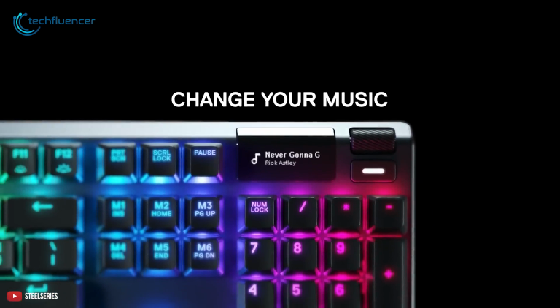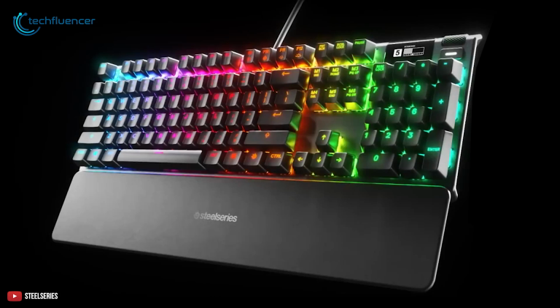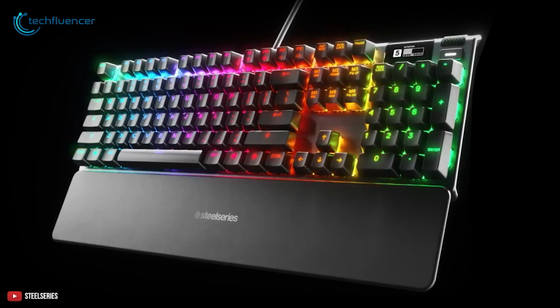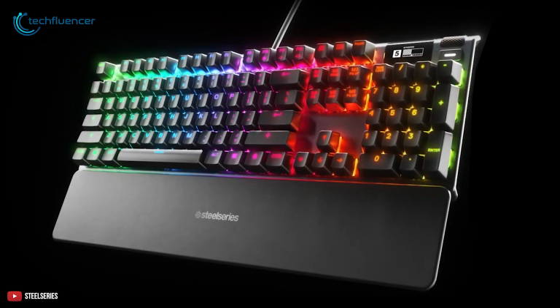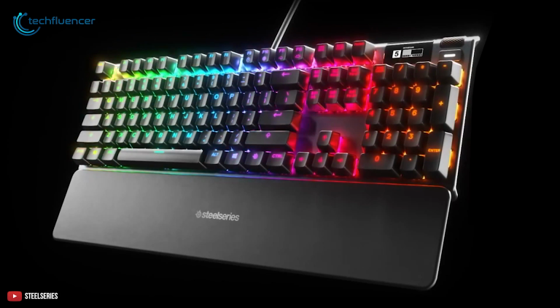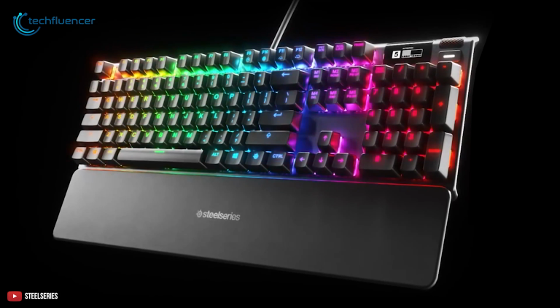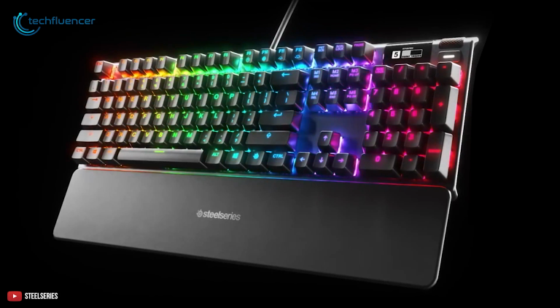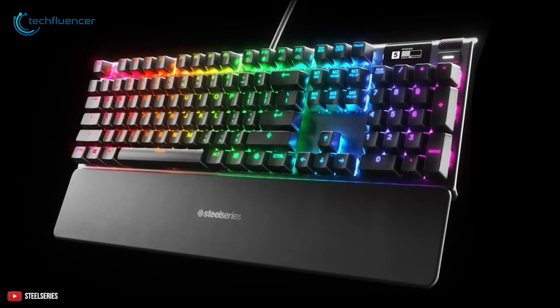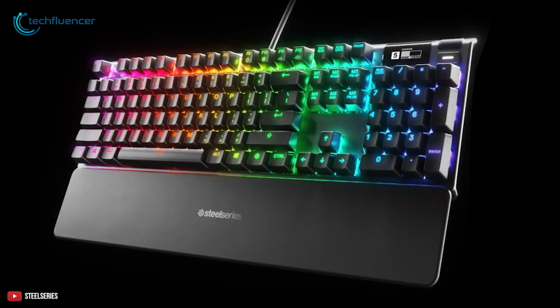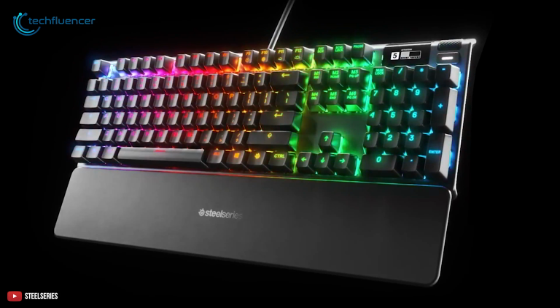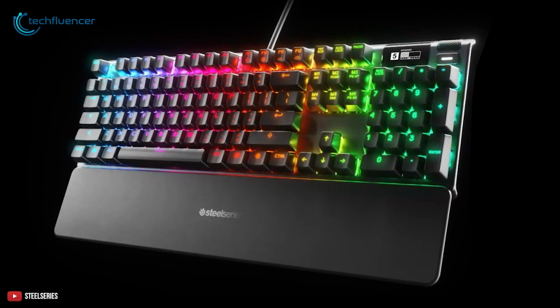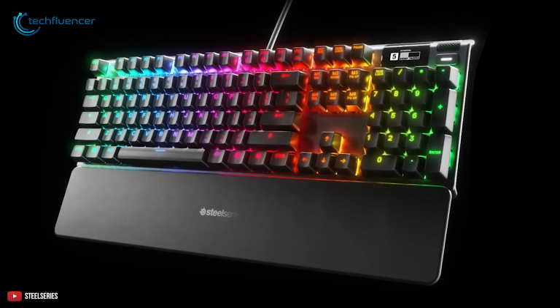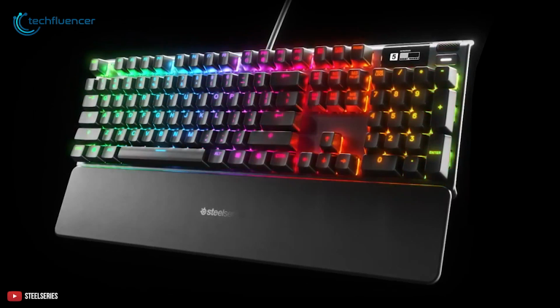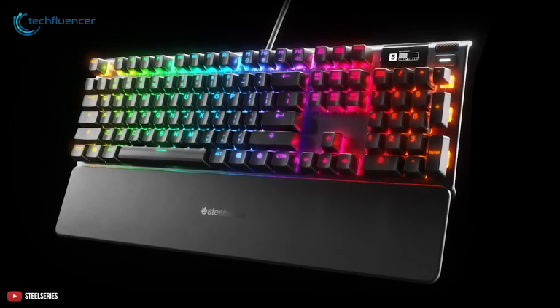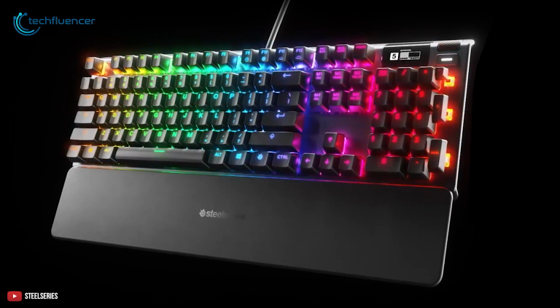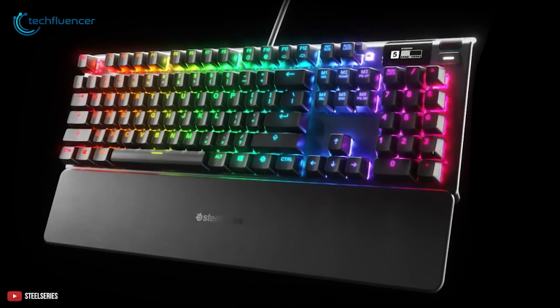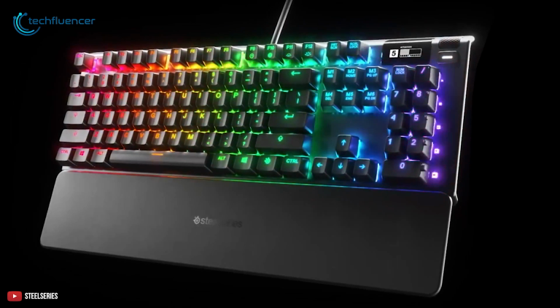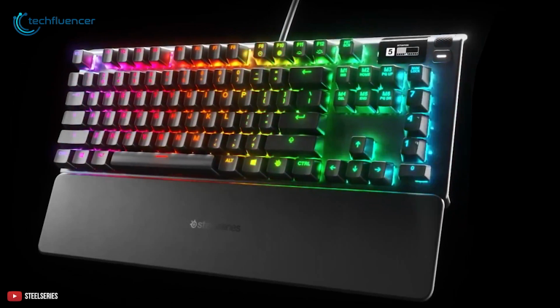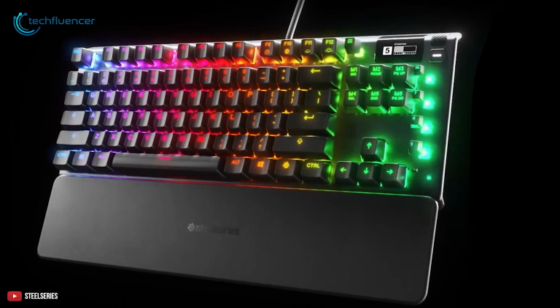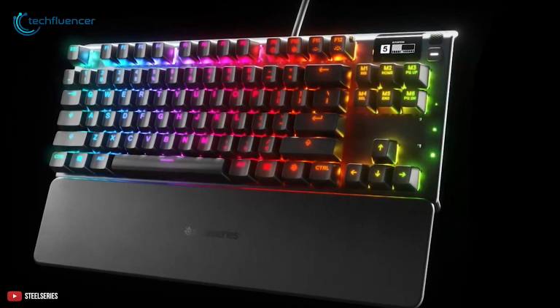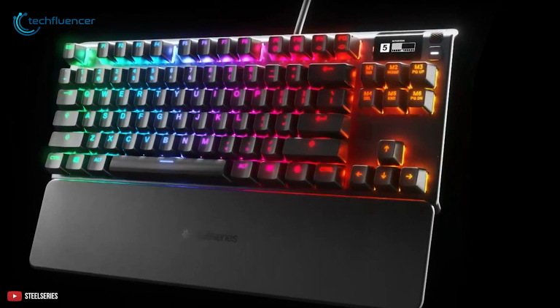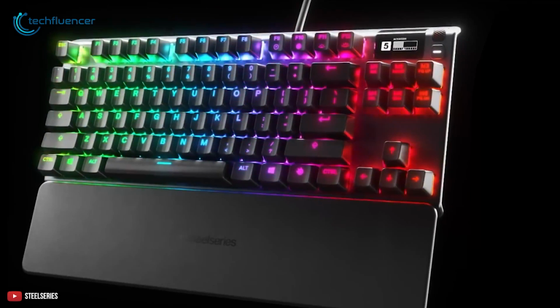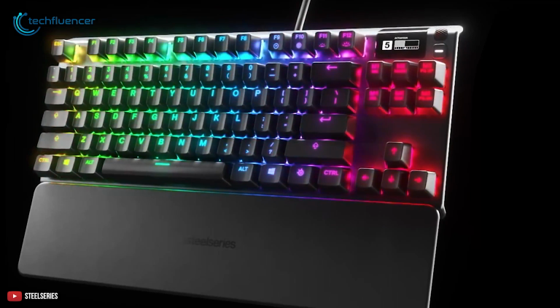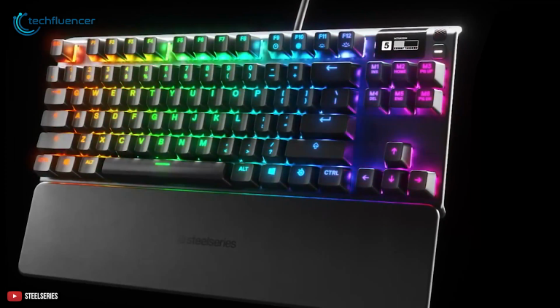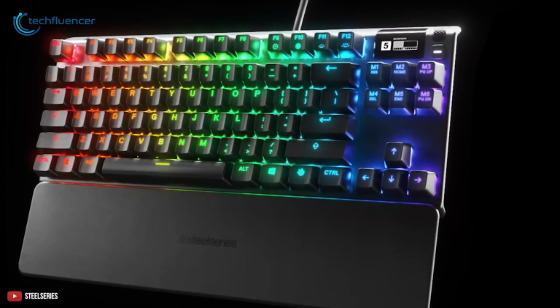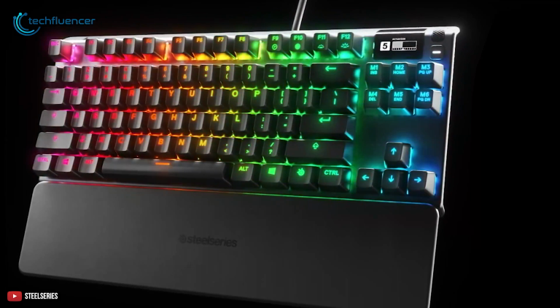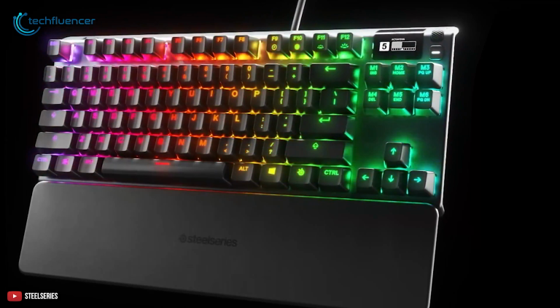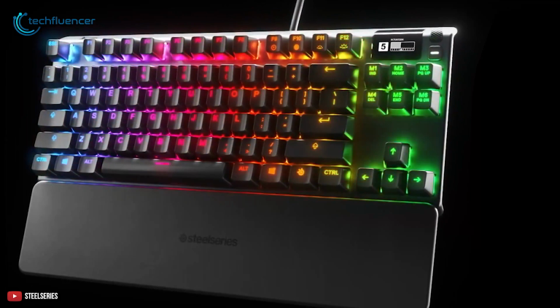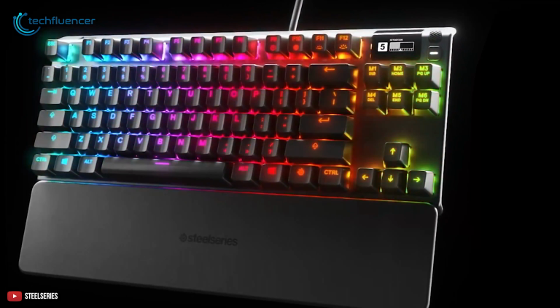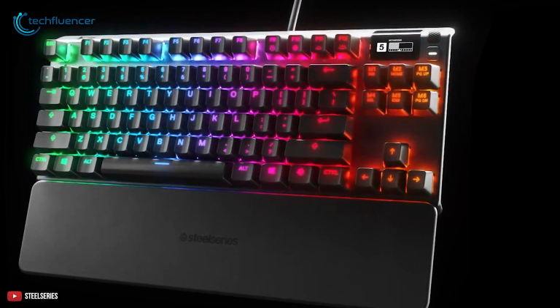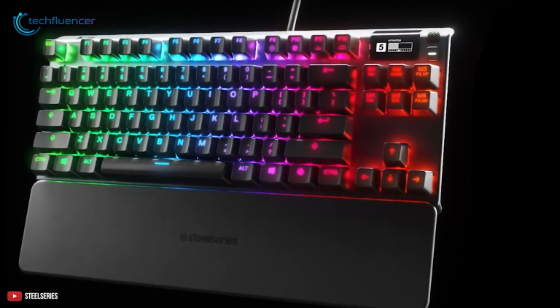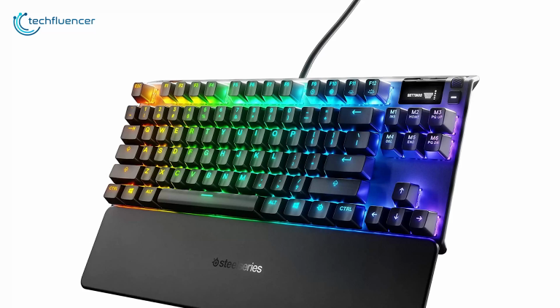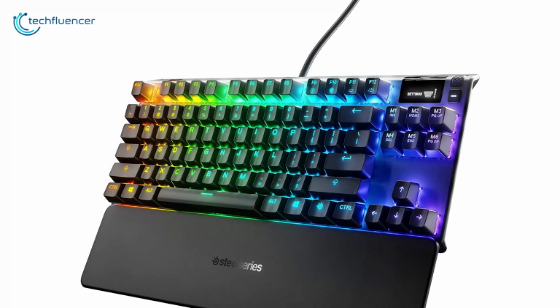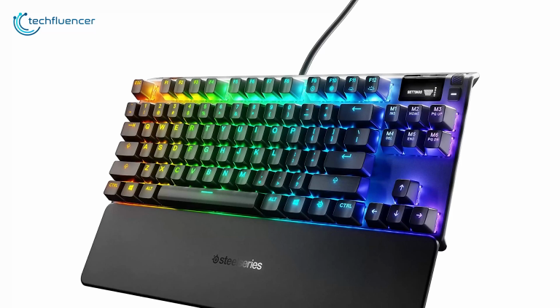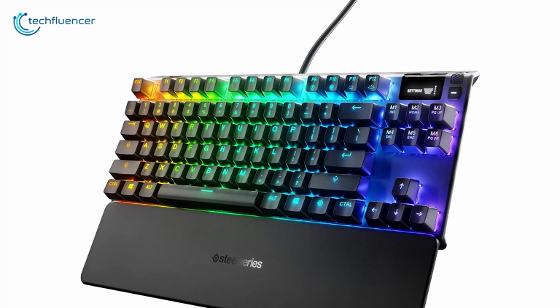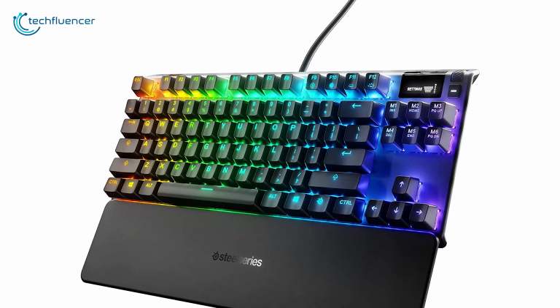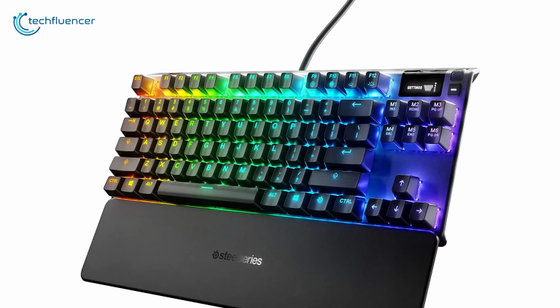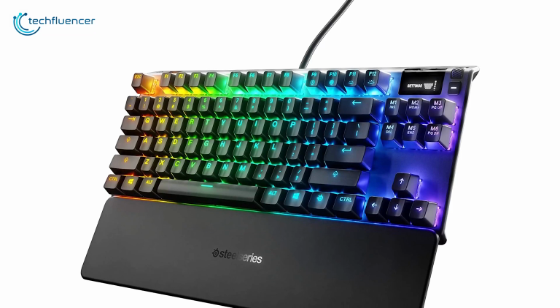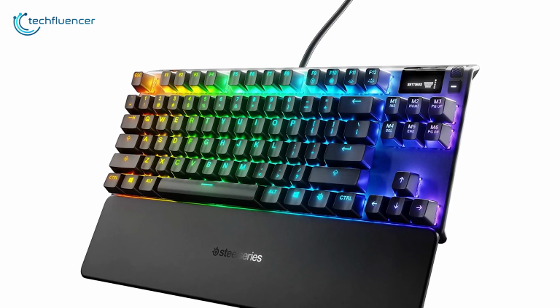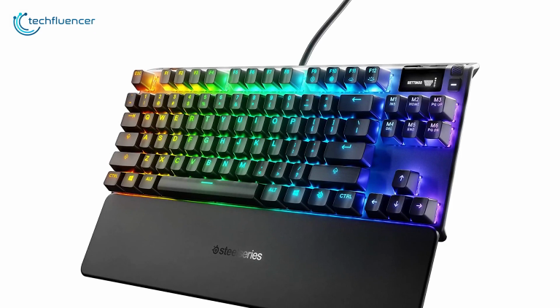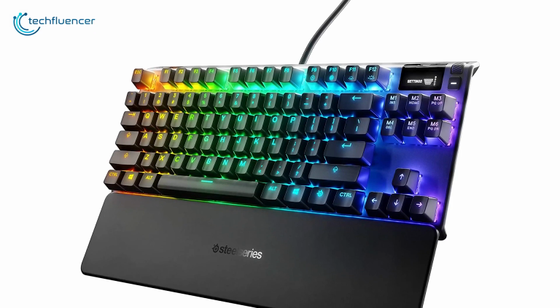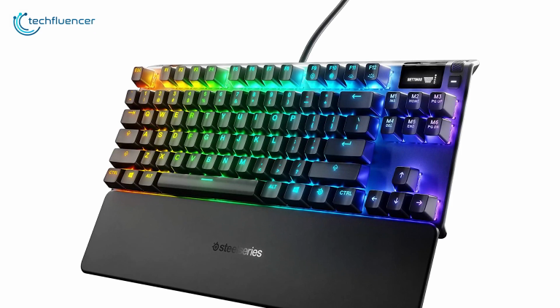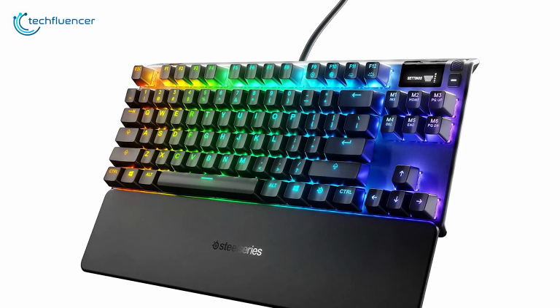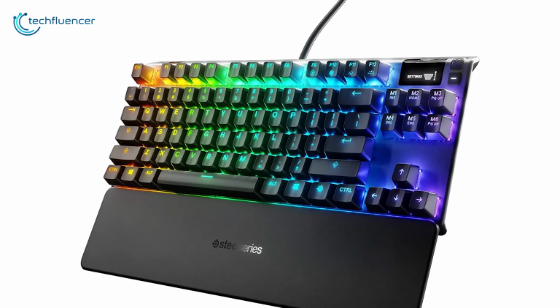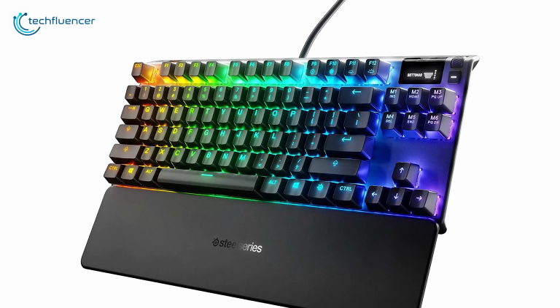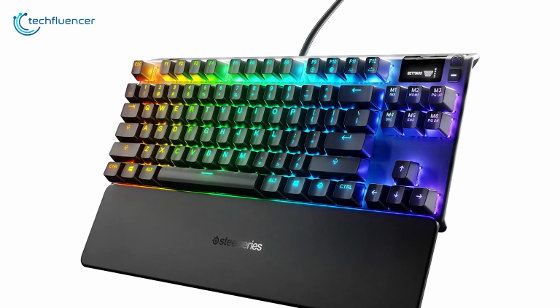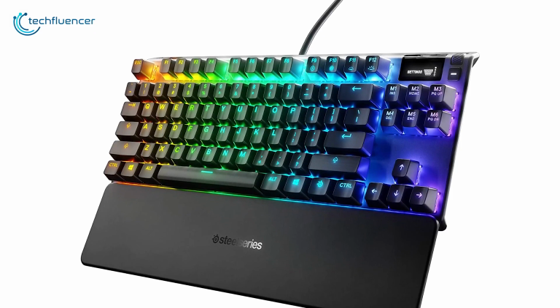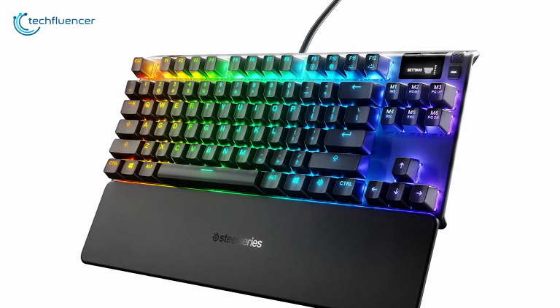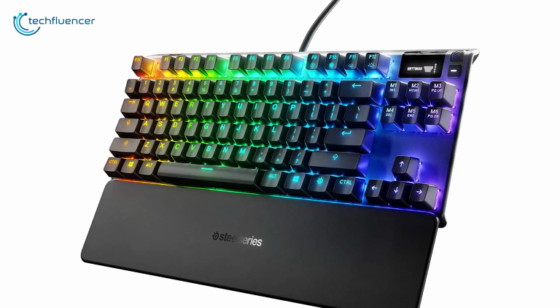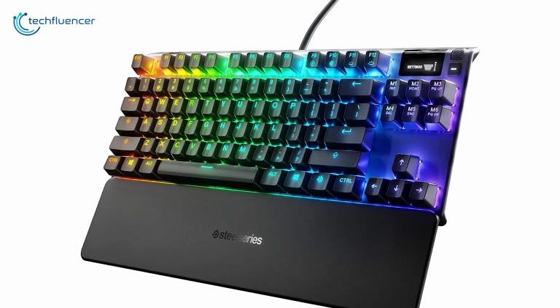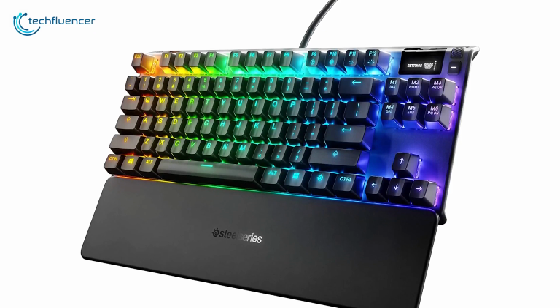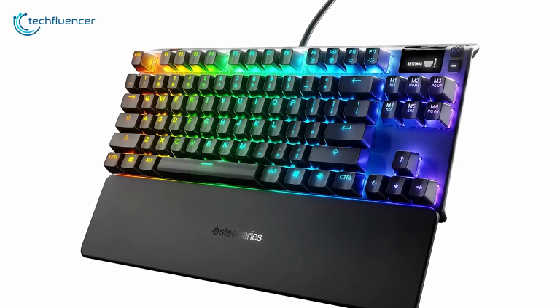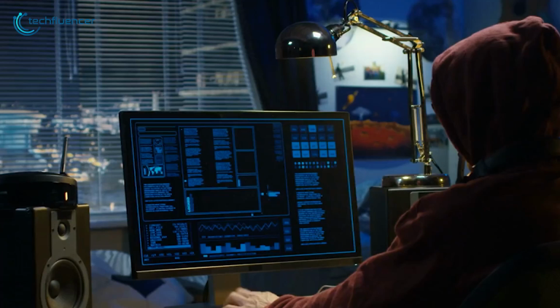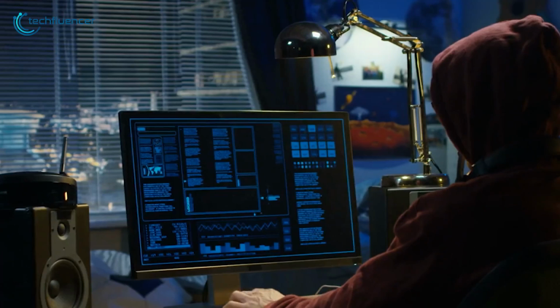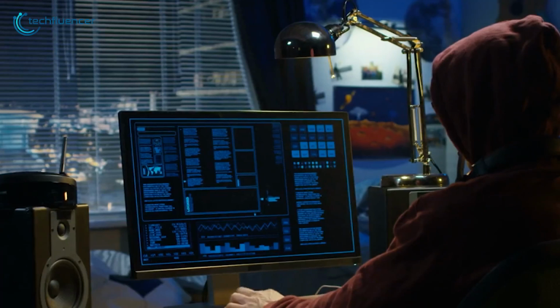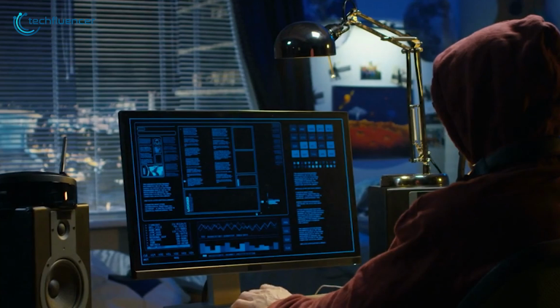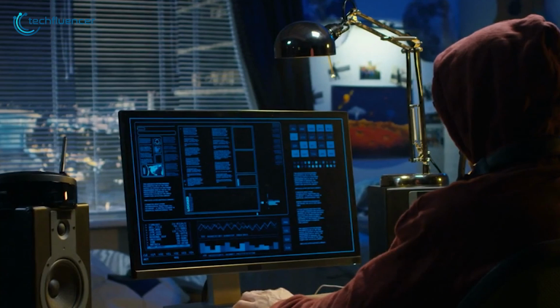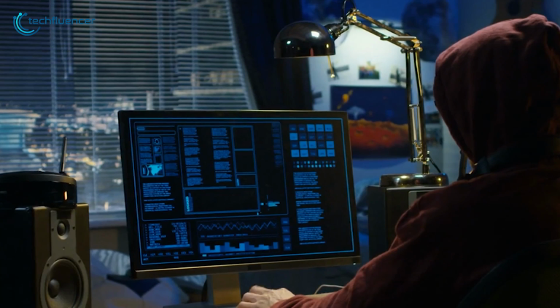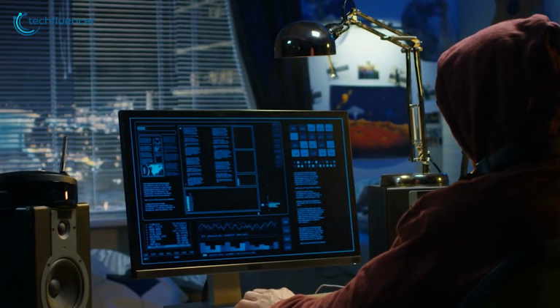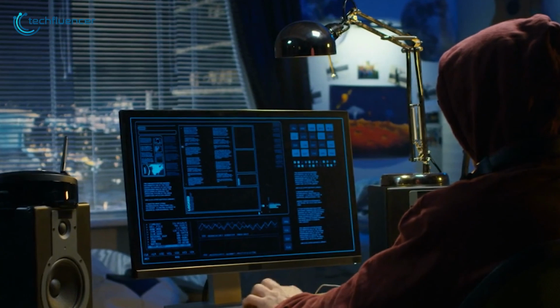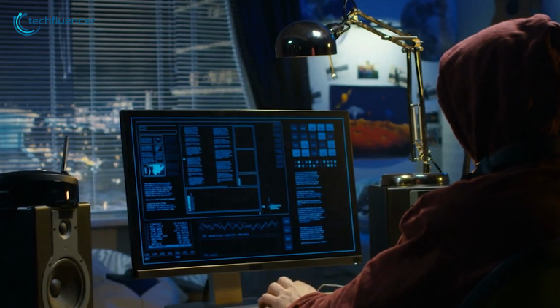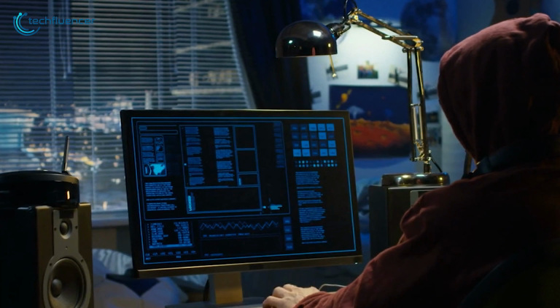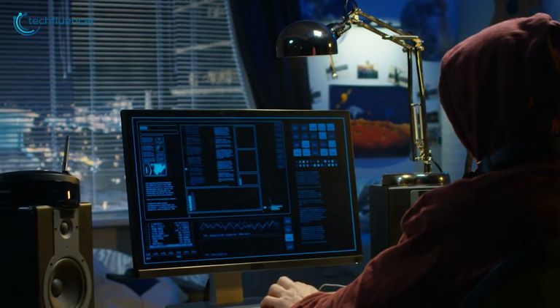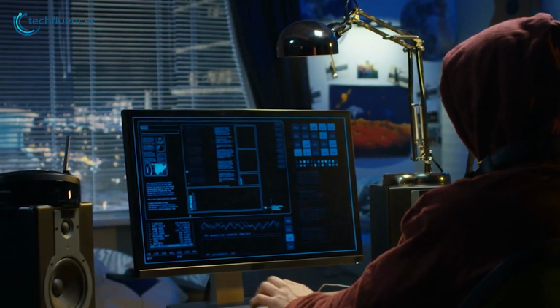In short, the Apex Pro TKL is a premium gaming keyboard with tons of perks and performance-intensive features that most coders will admire.